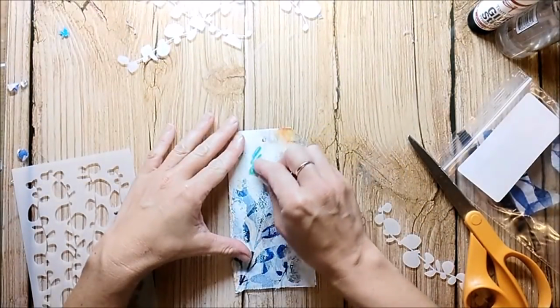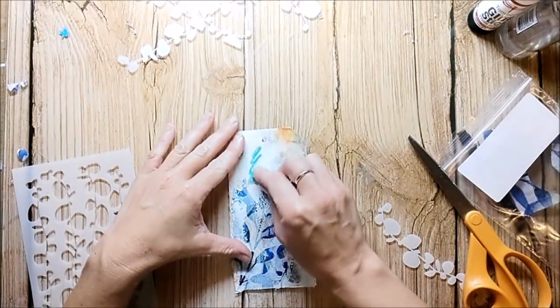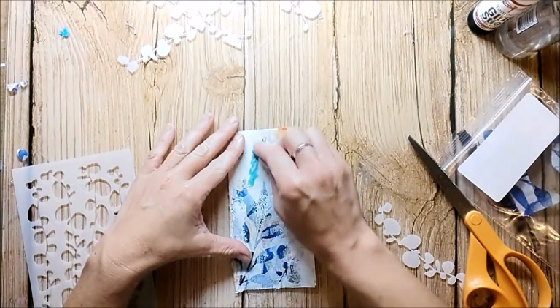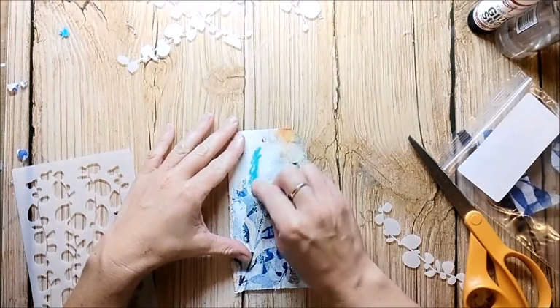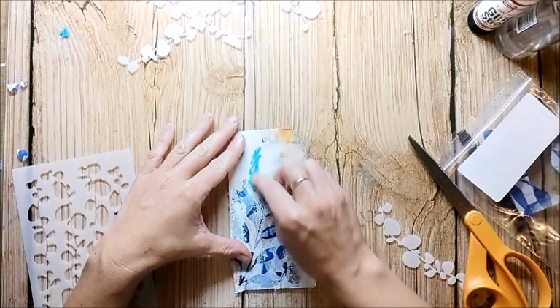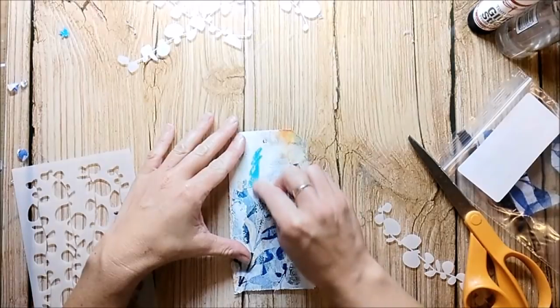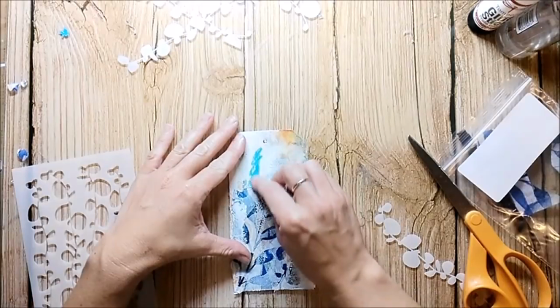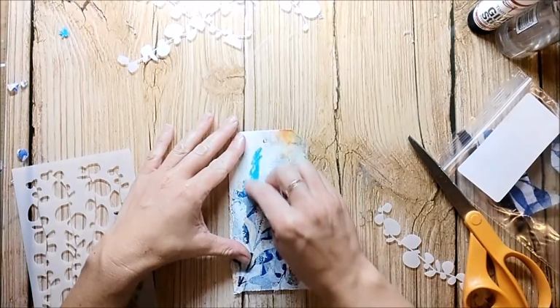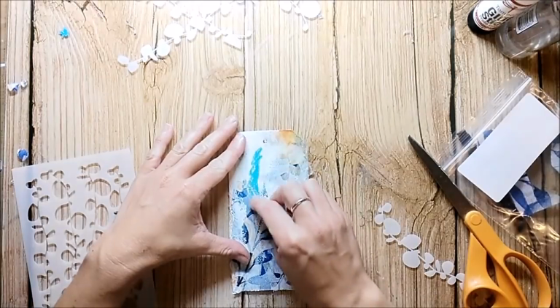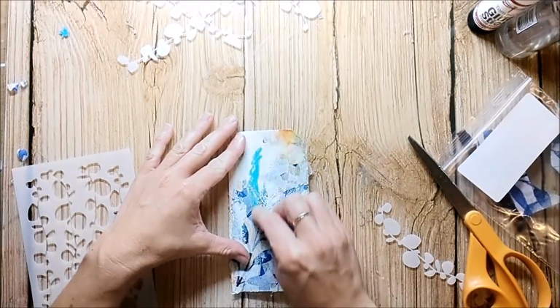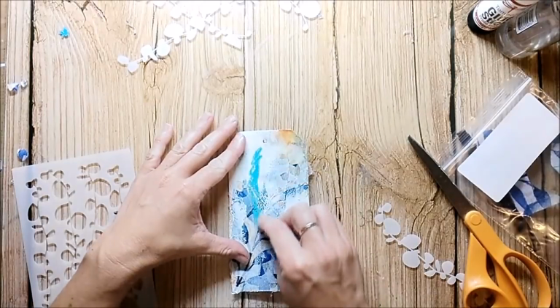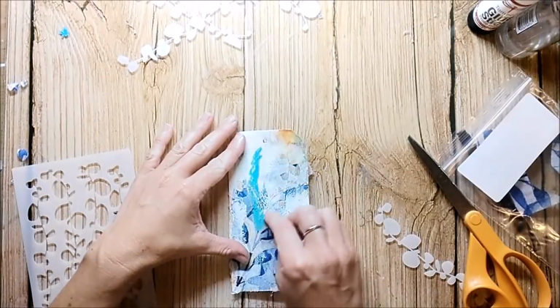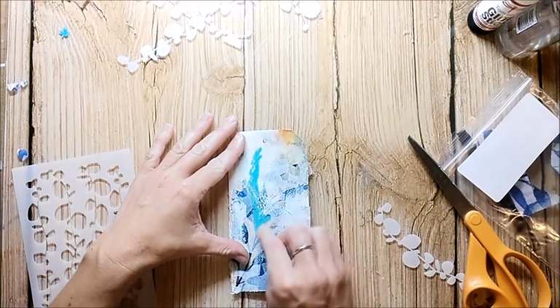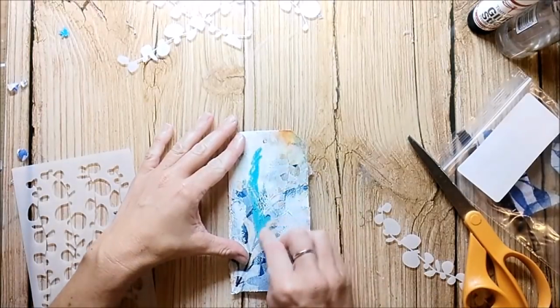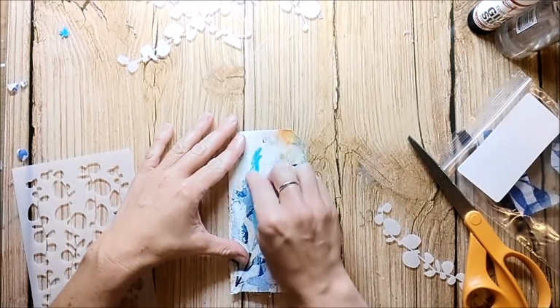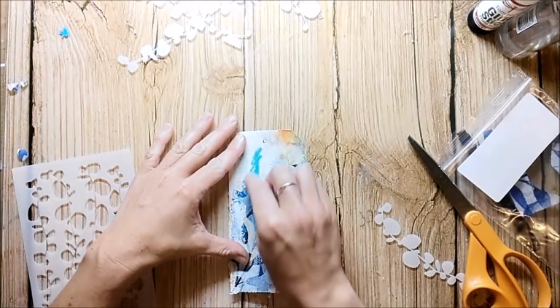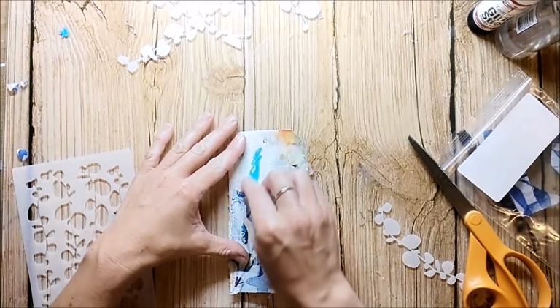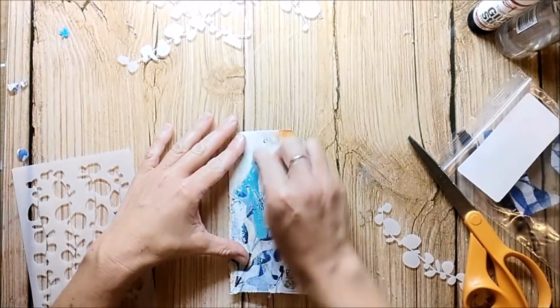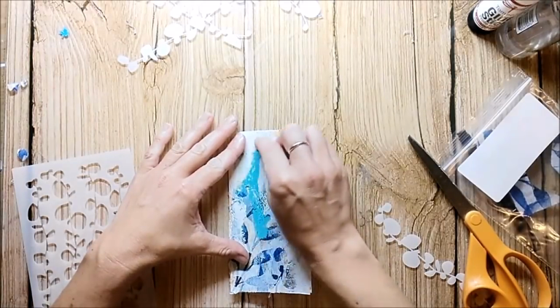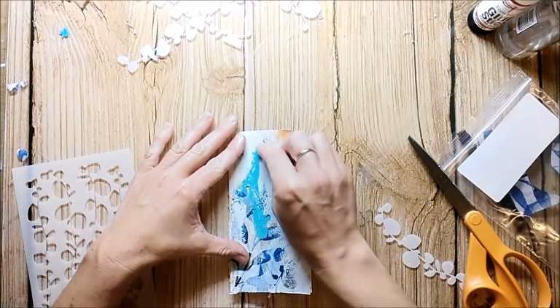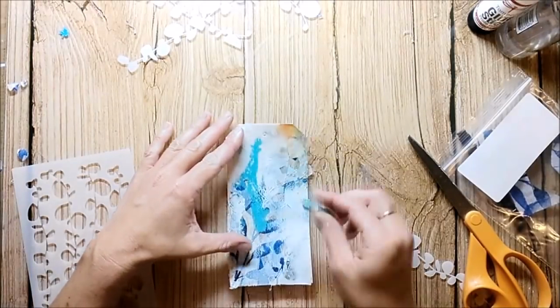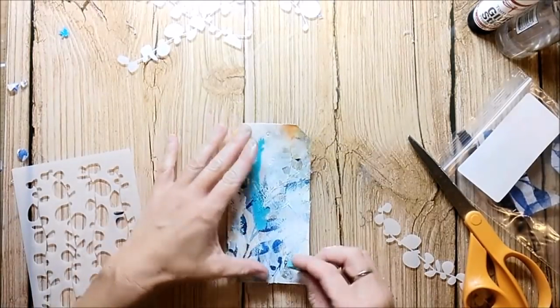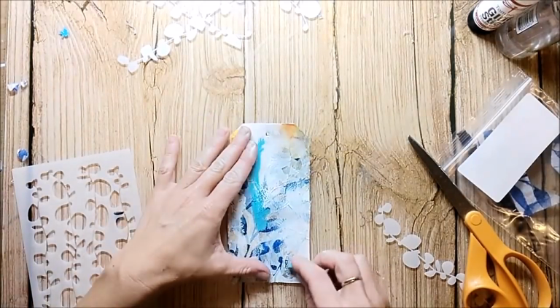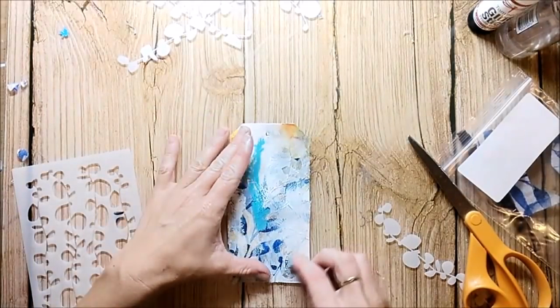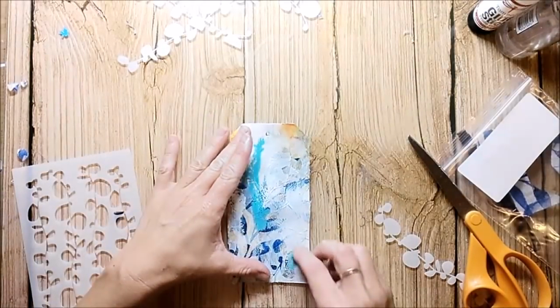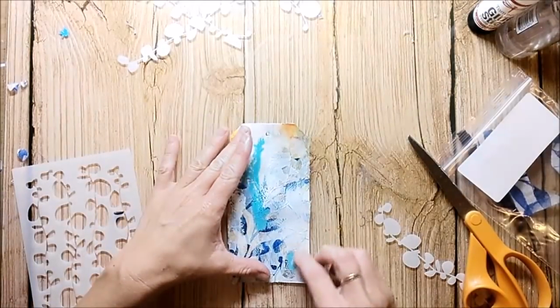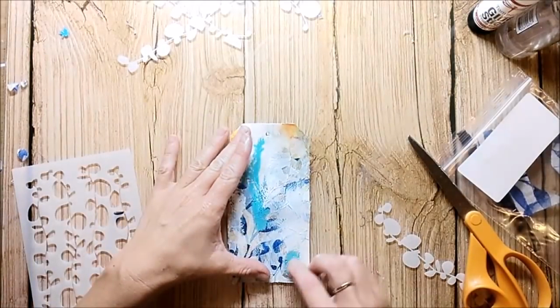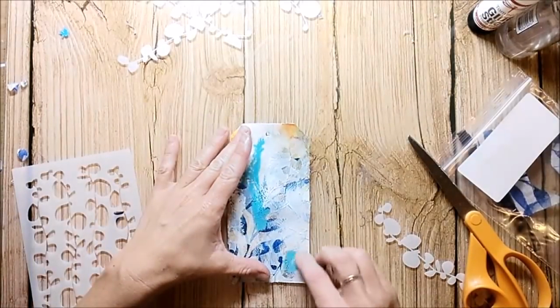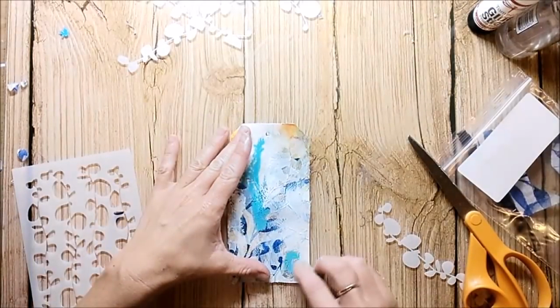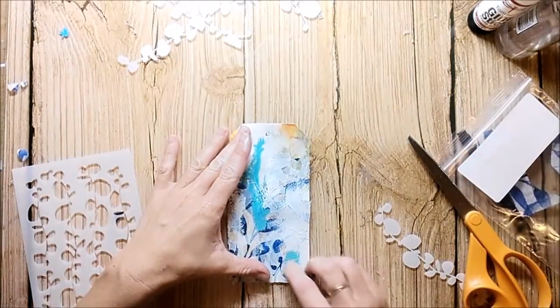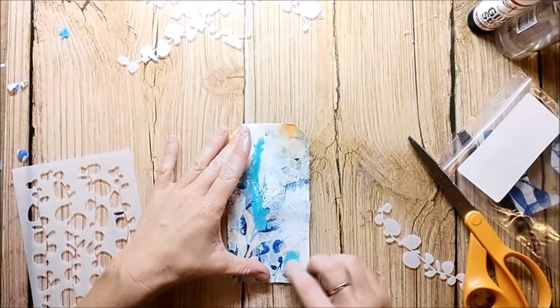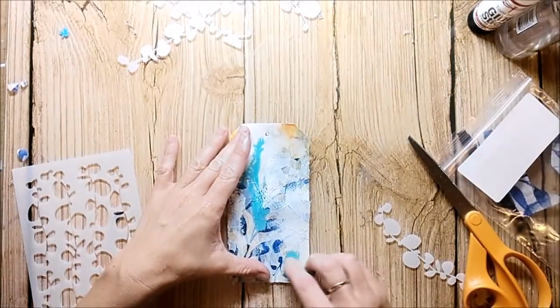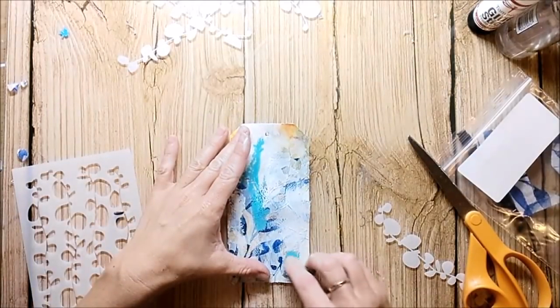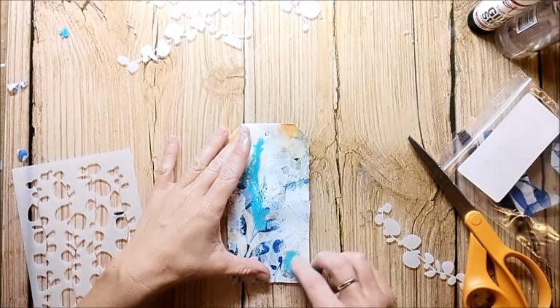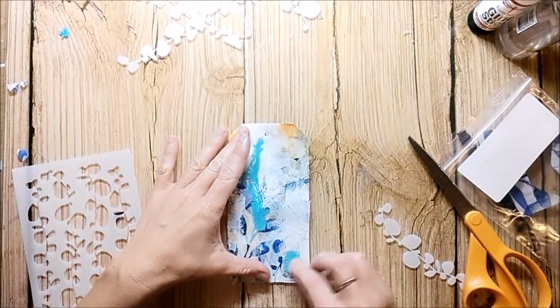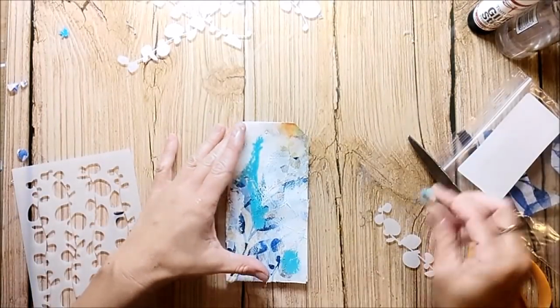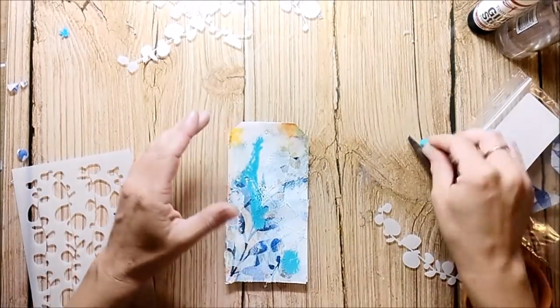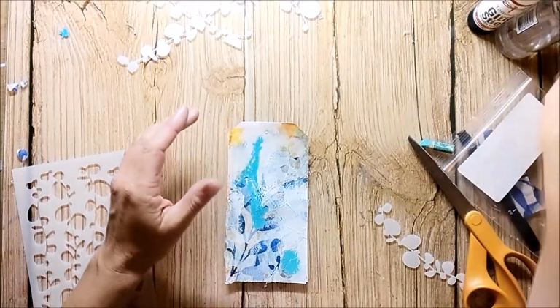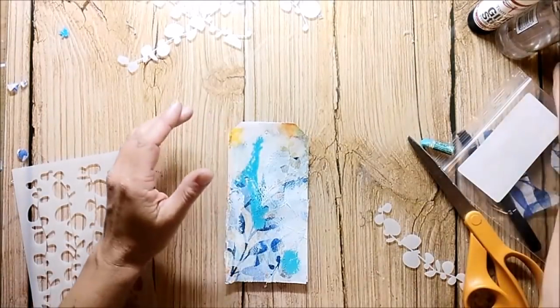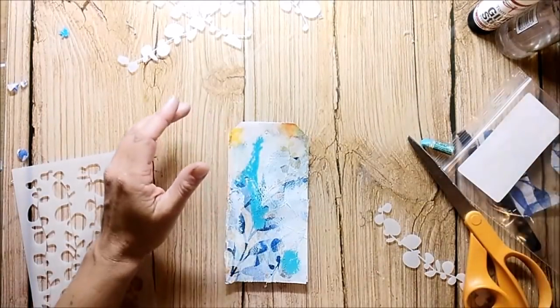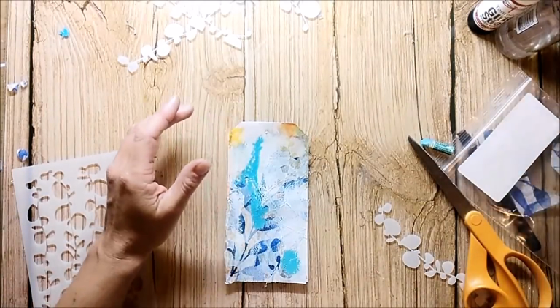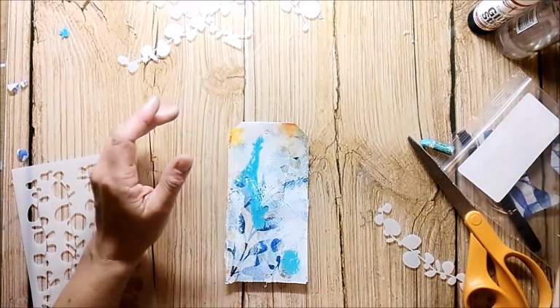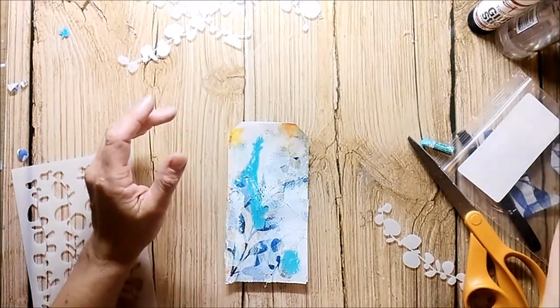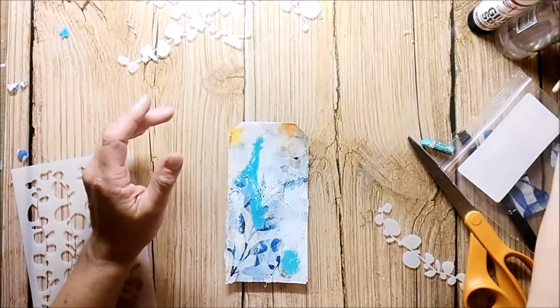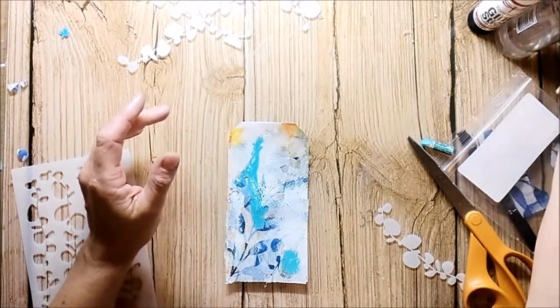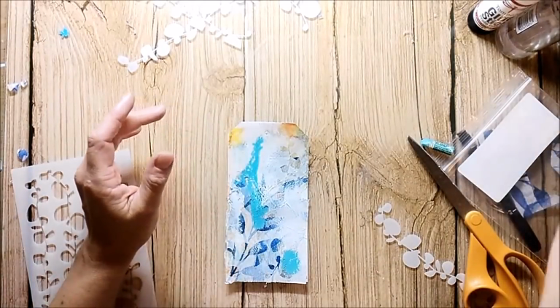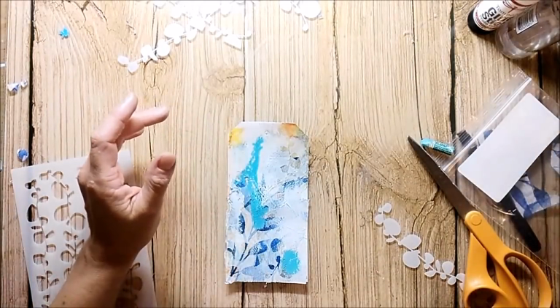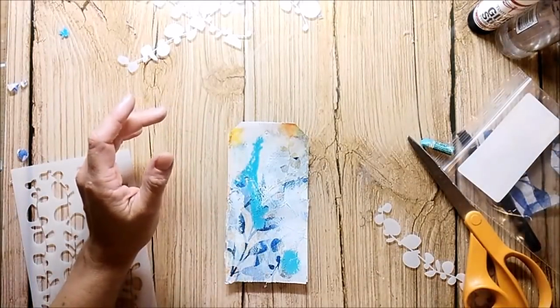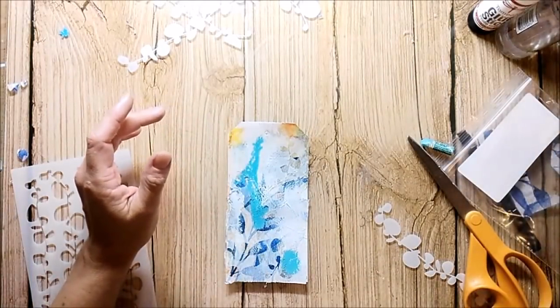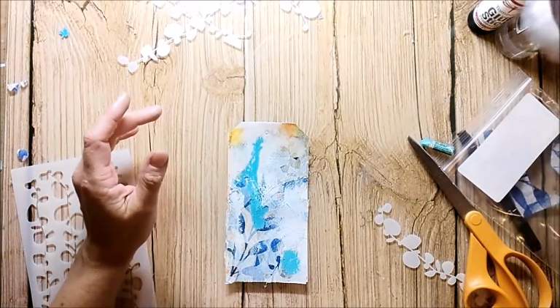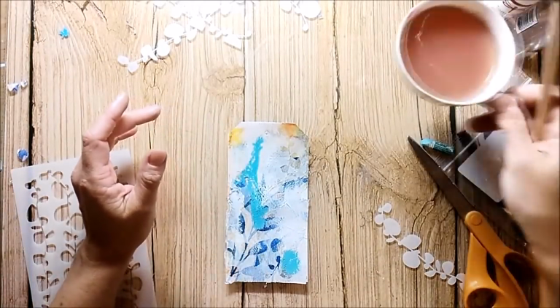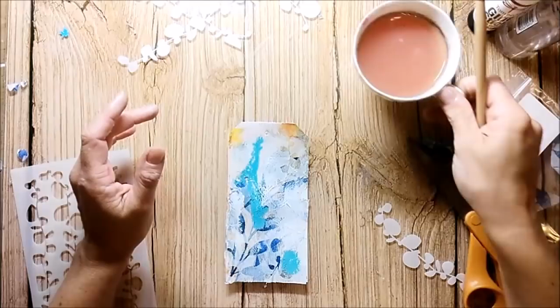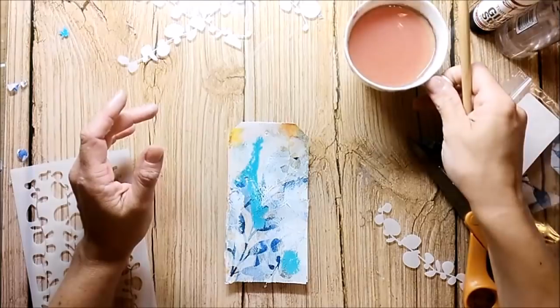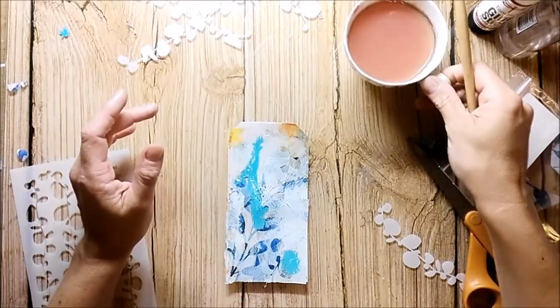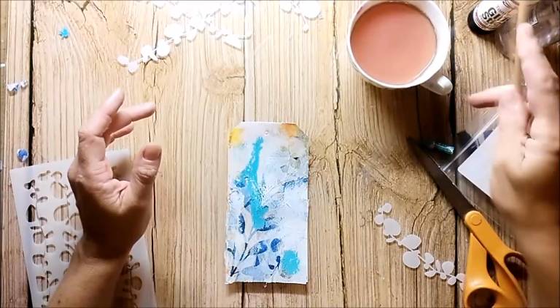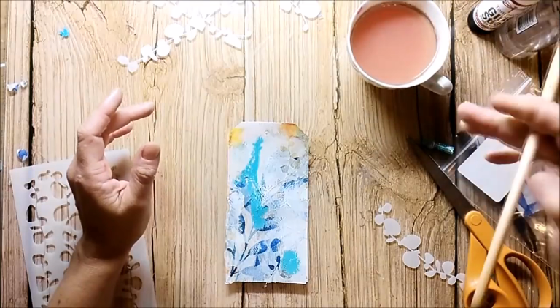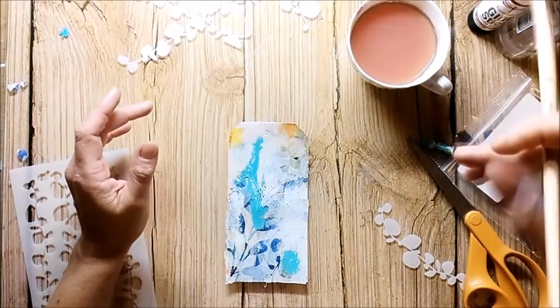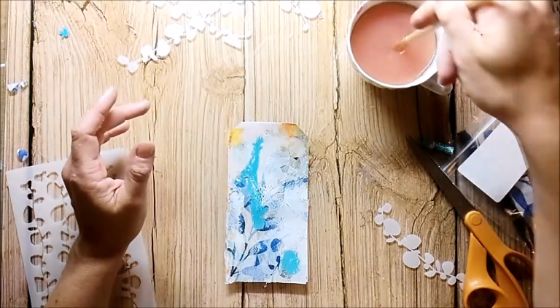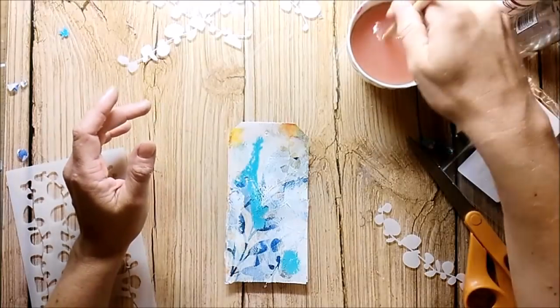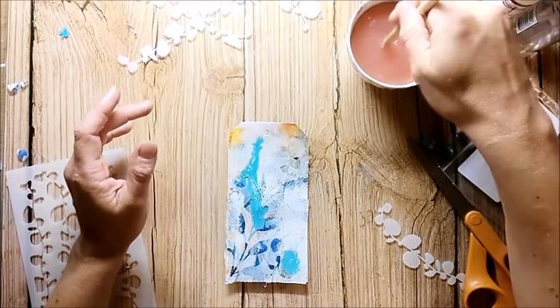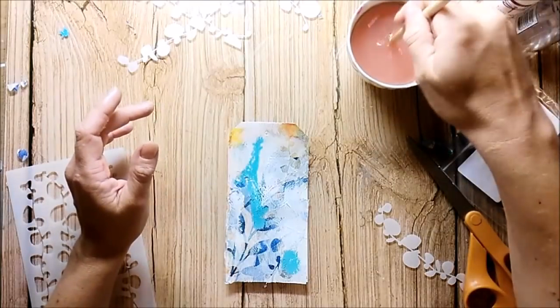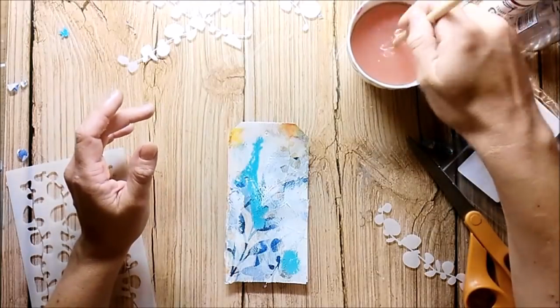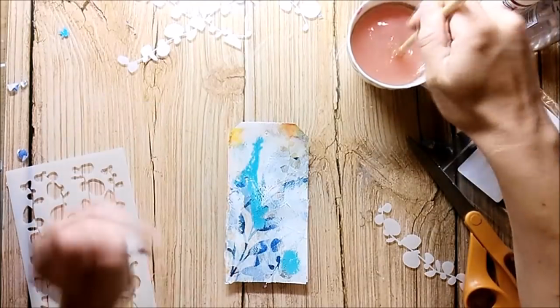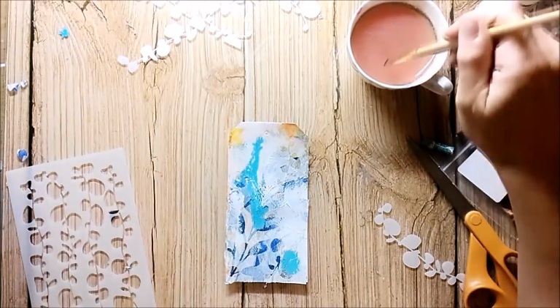I'm adding some color with the neocolor crayons. These are water-soluble and you can also perfectly use the scribble sticks.